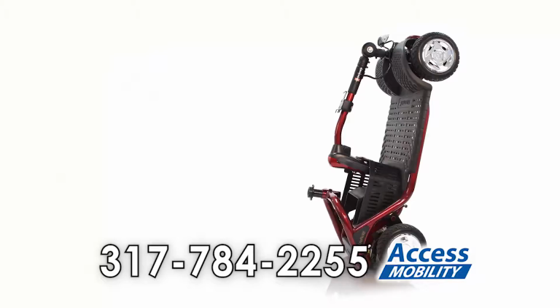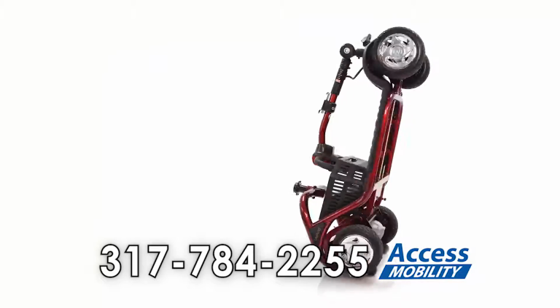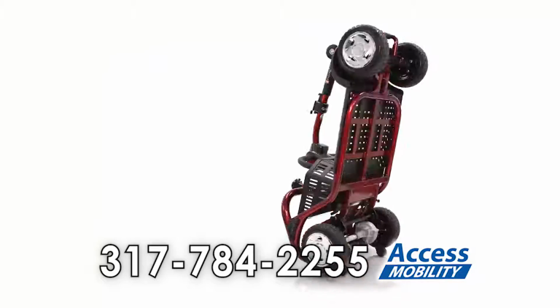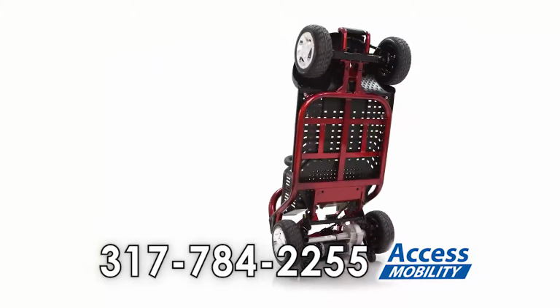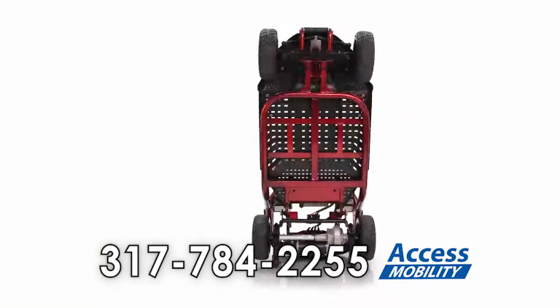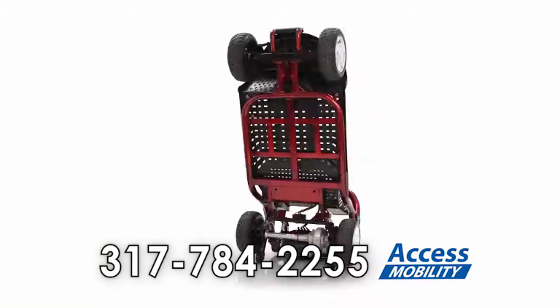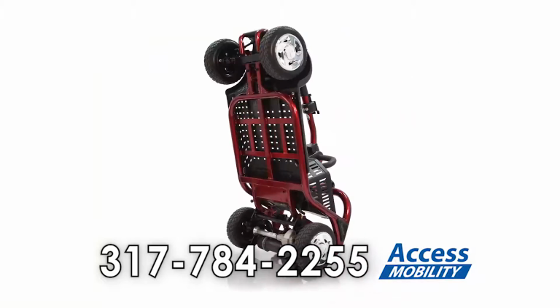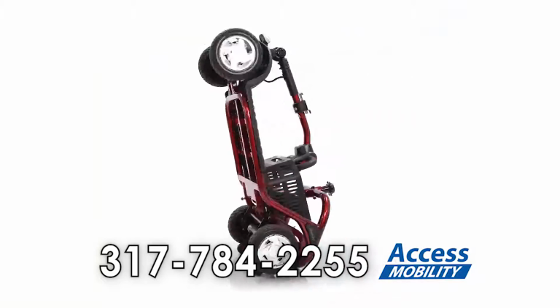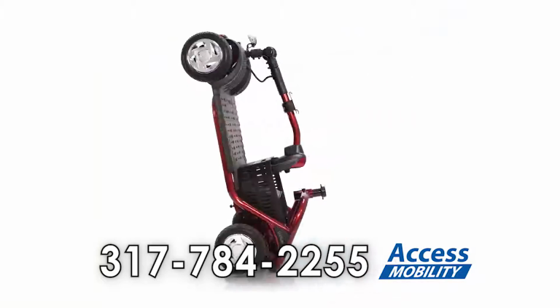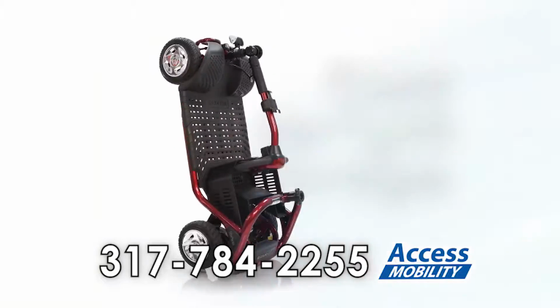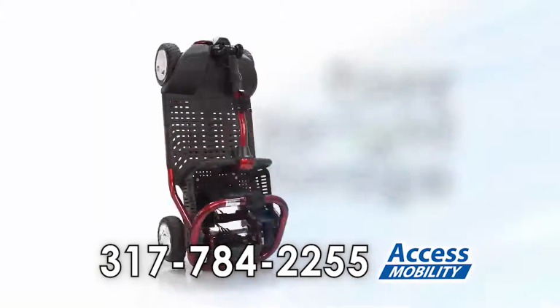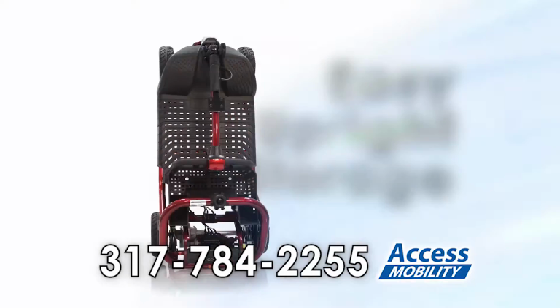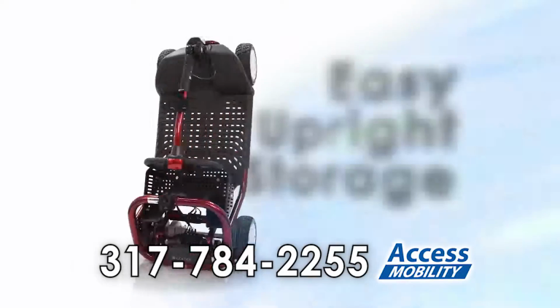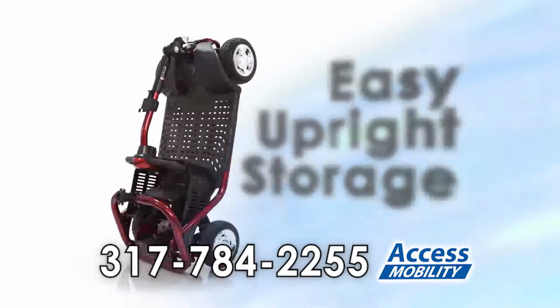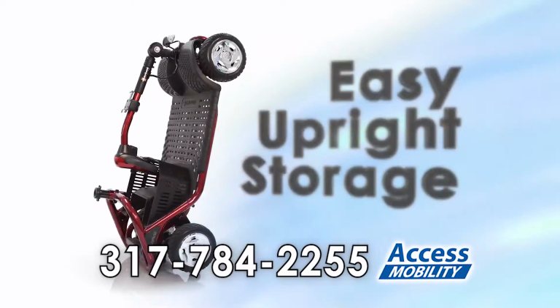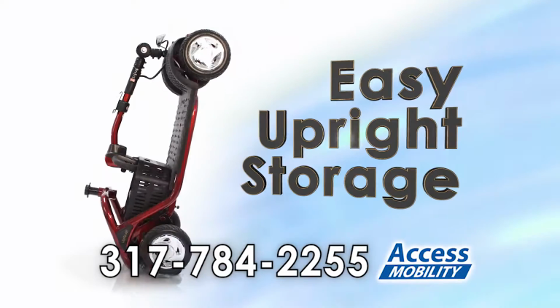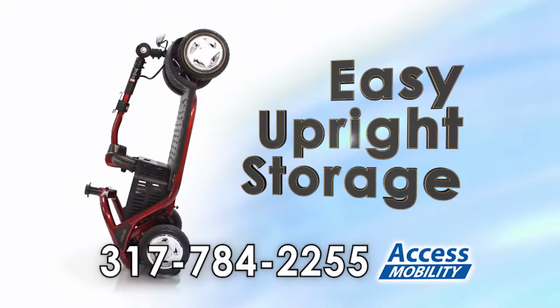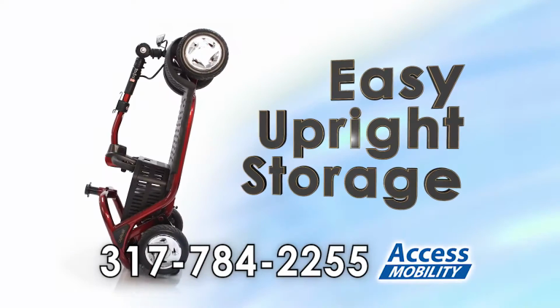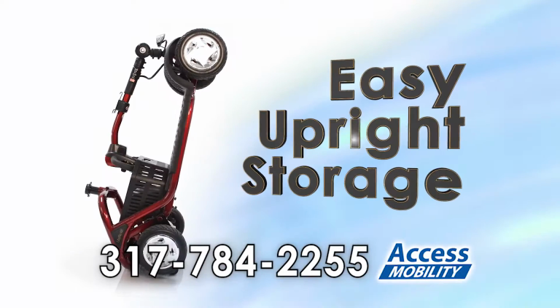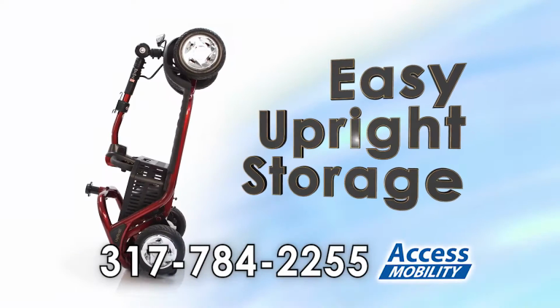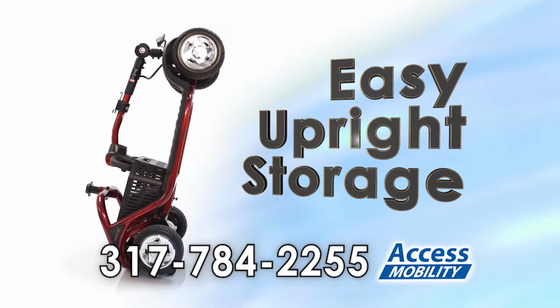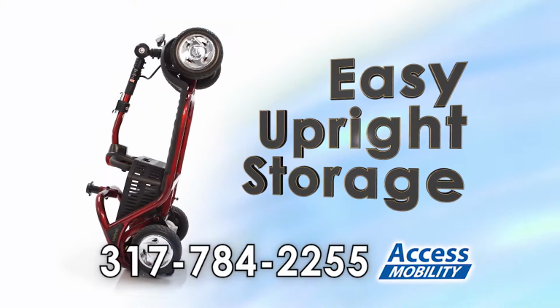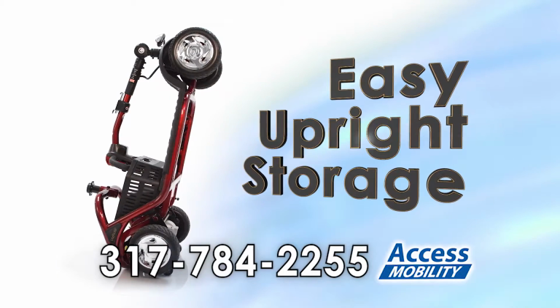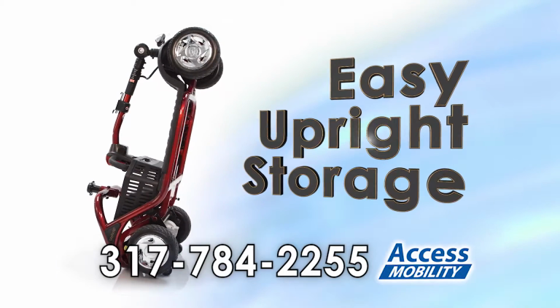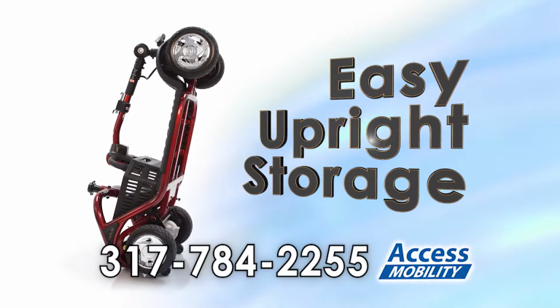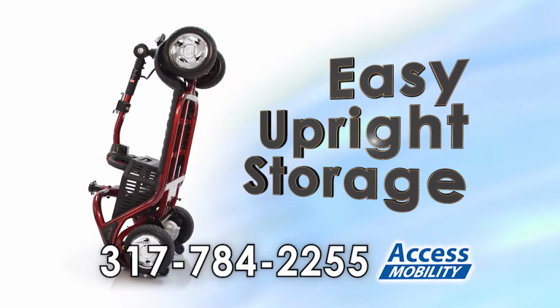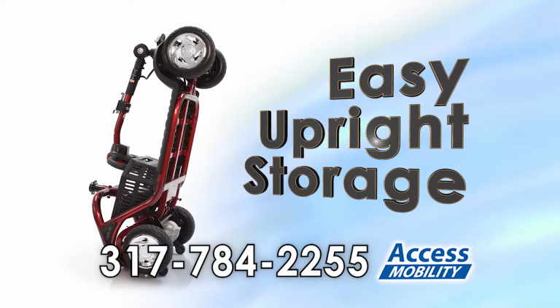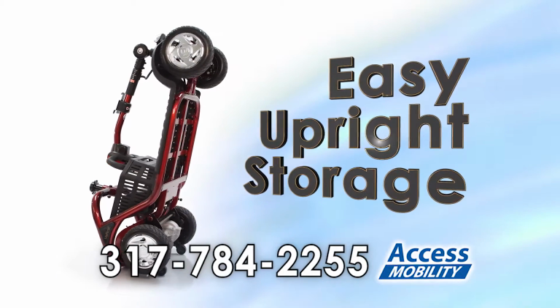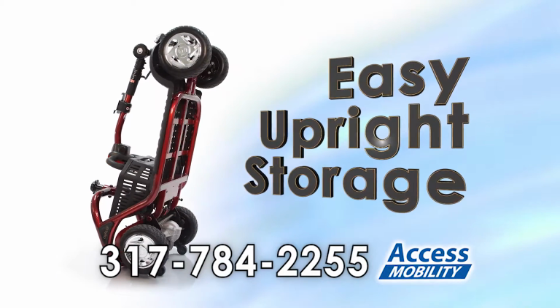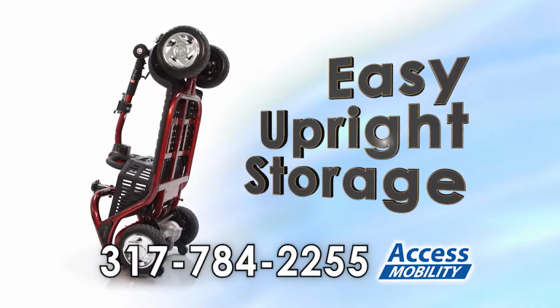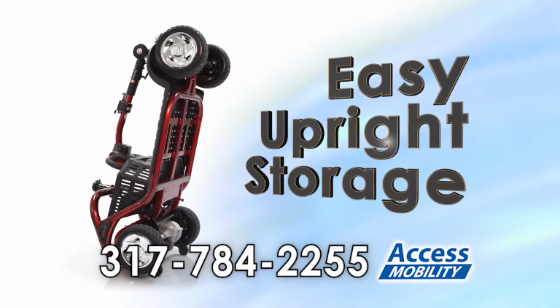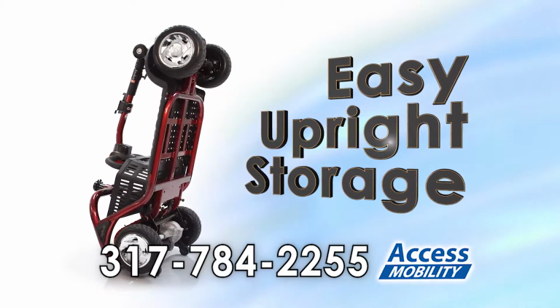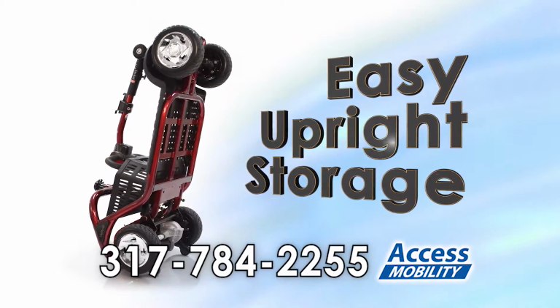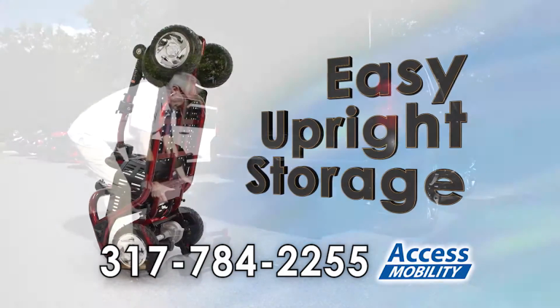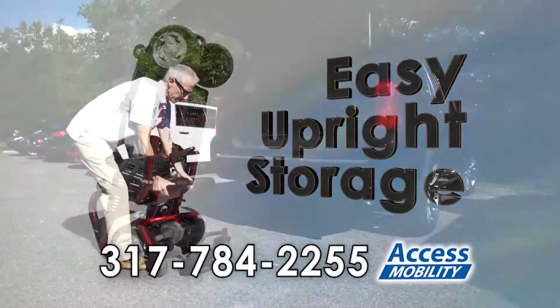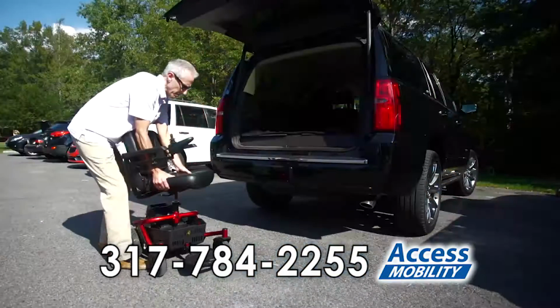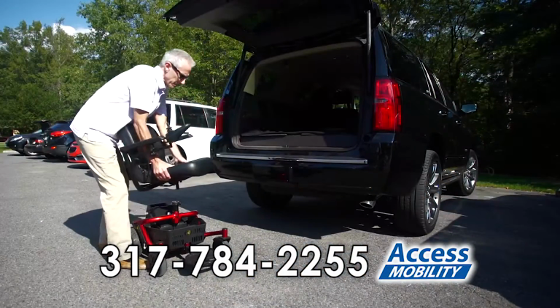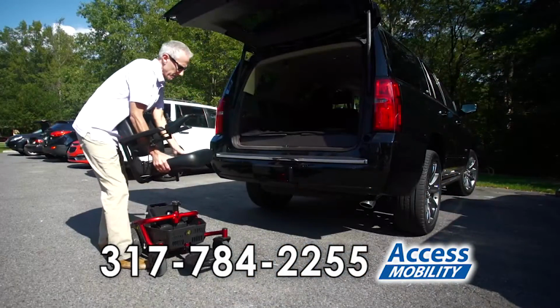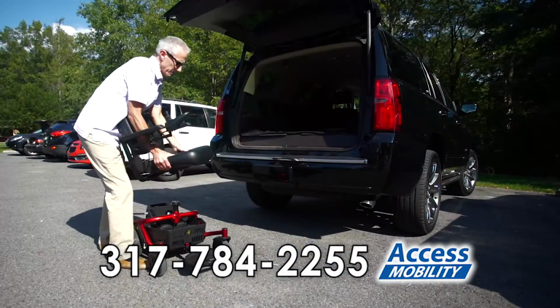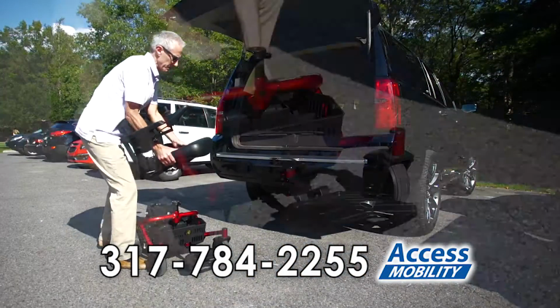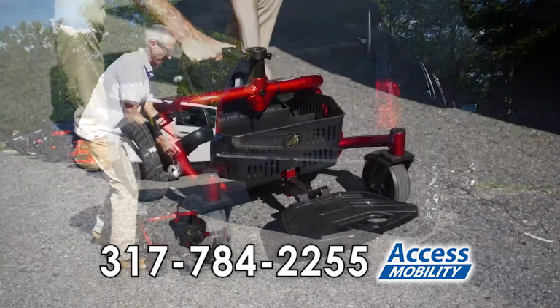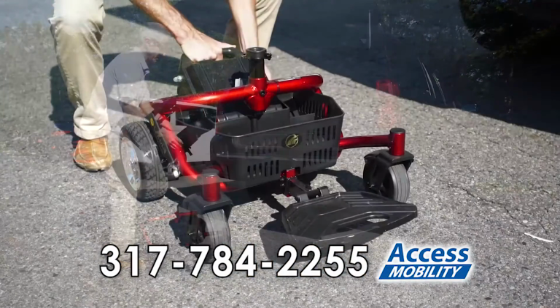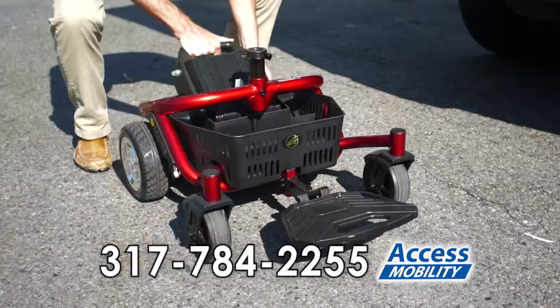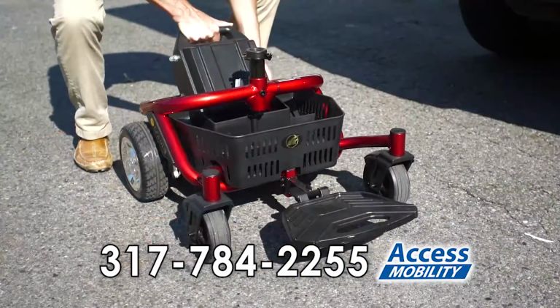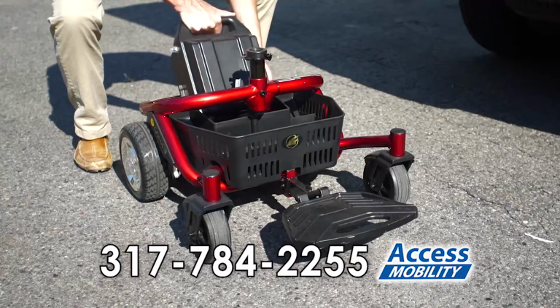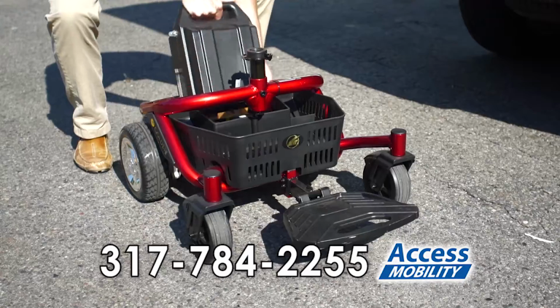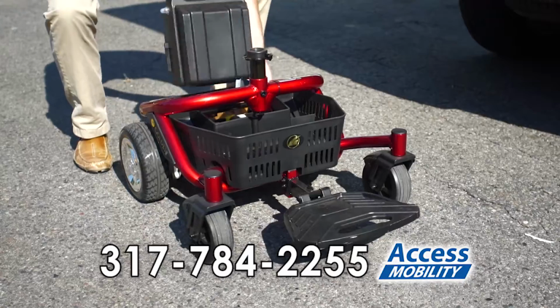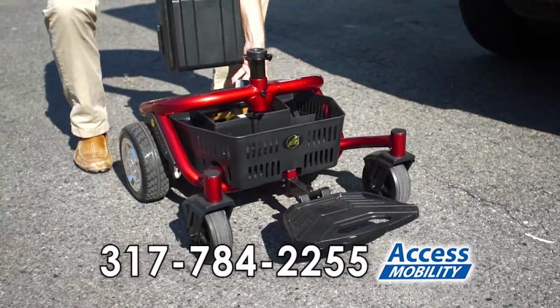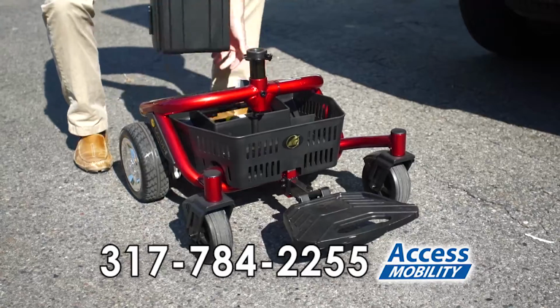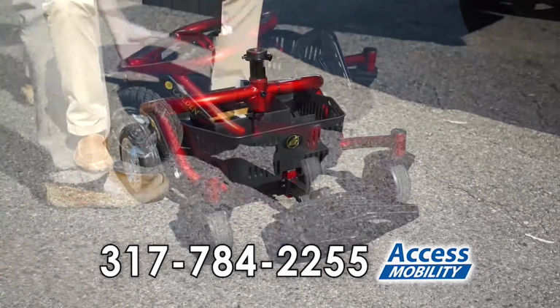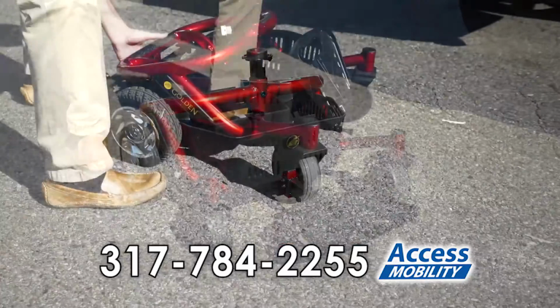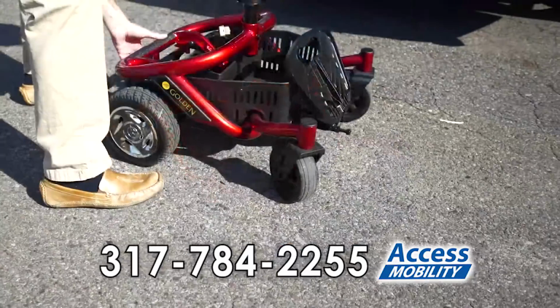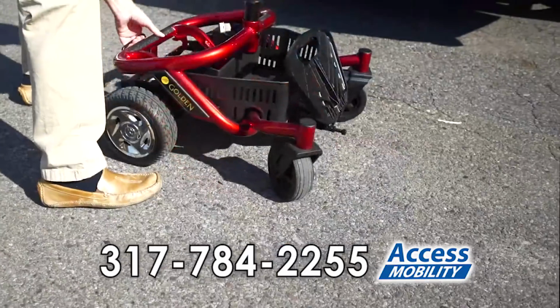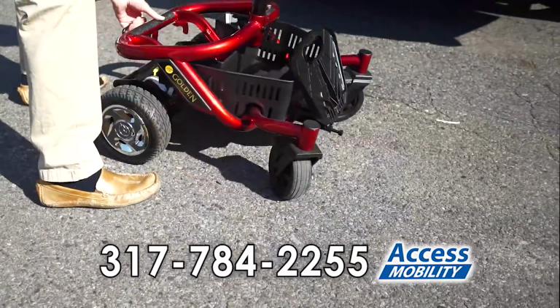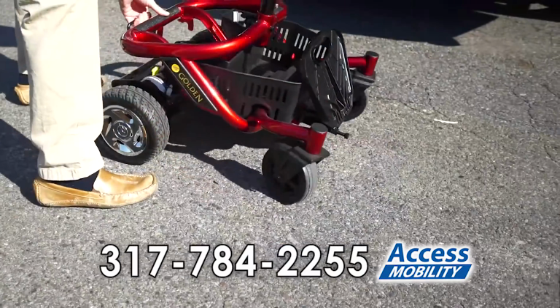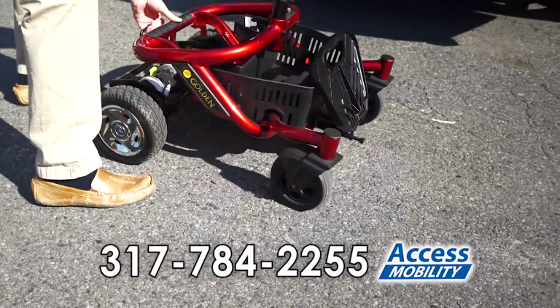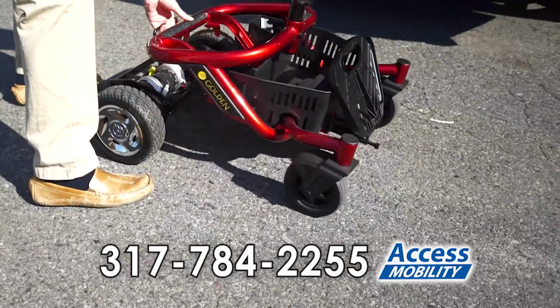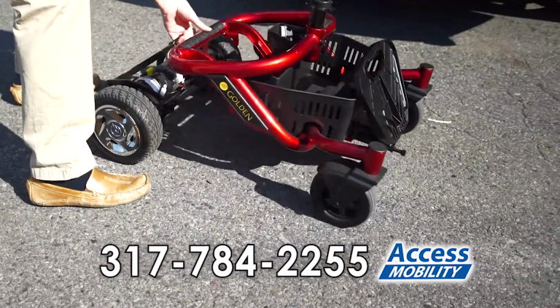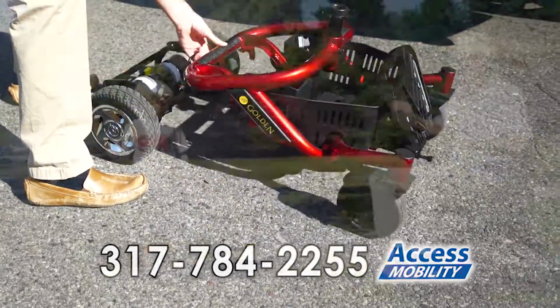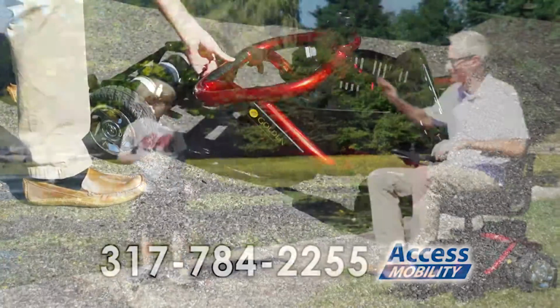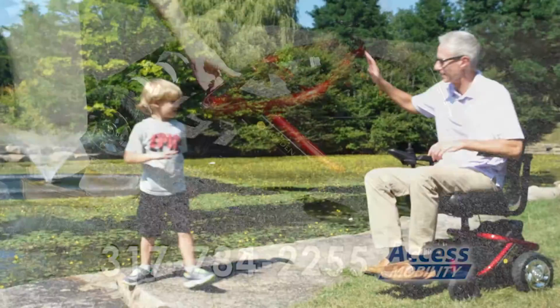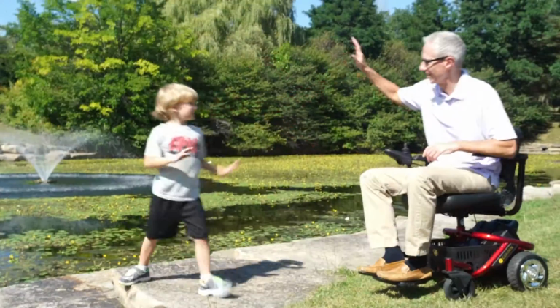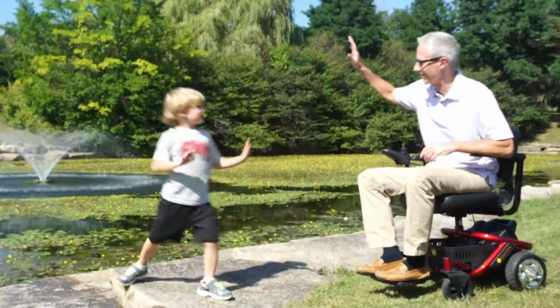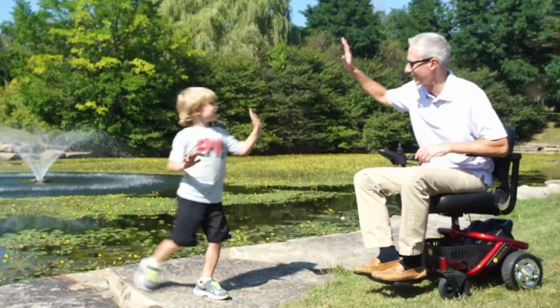All LightRider scooters are easy to store upright to fit in any closet. Plus, all models are easy to disassemble so you can go anywhere.